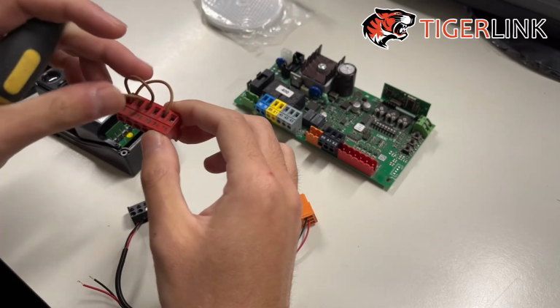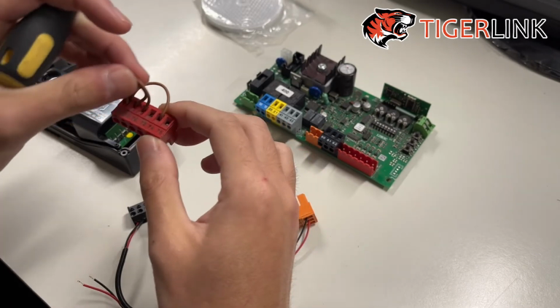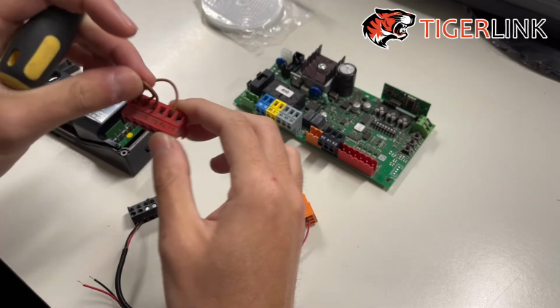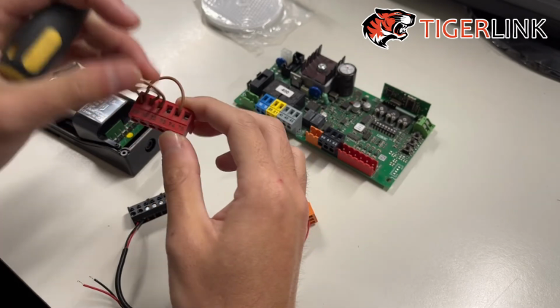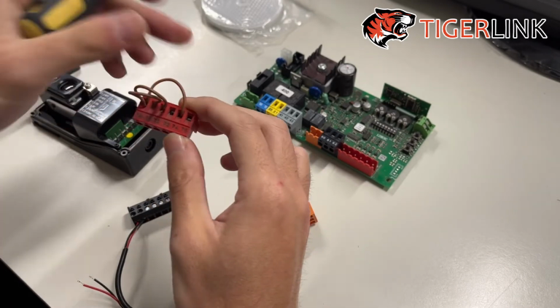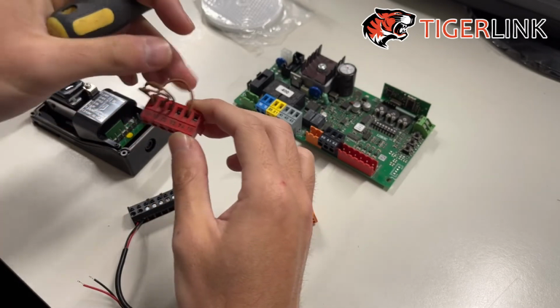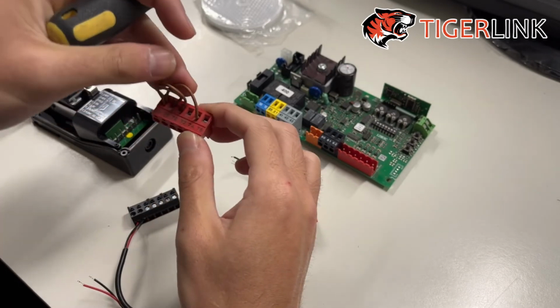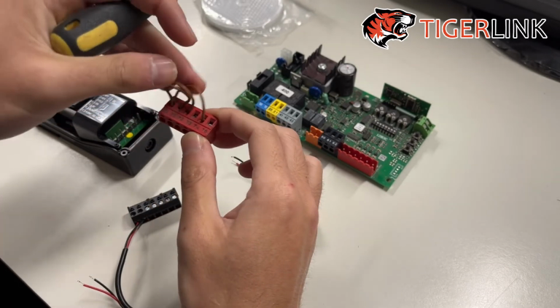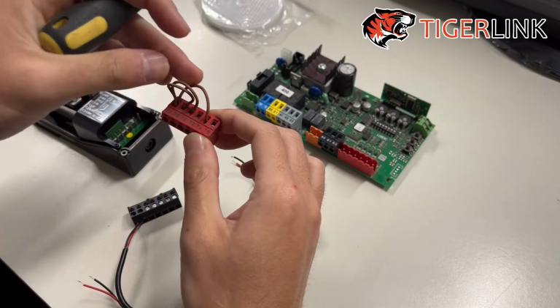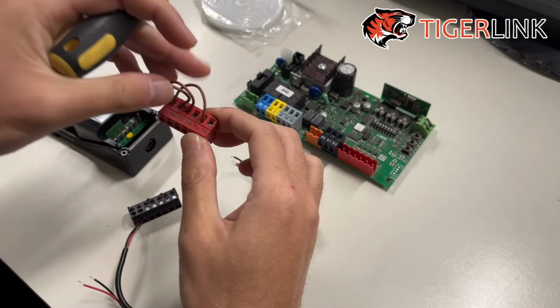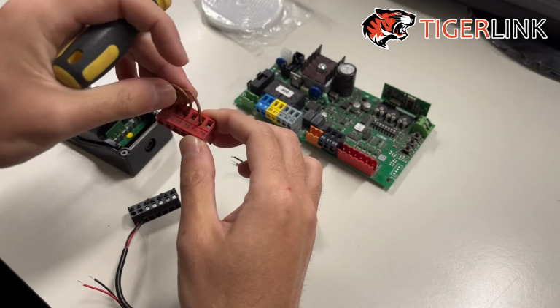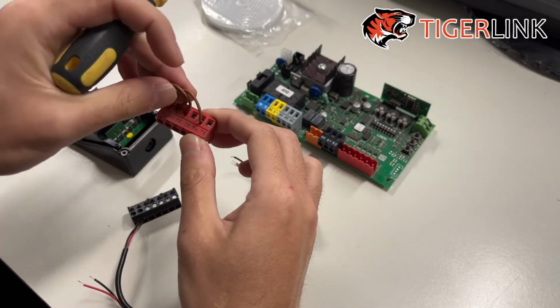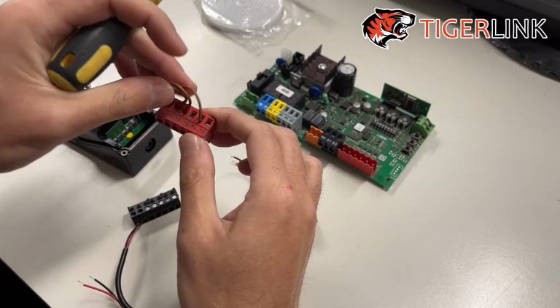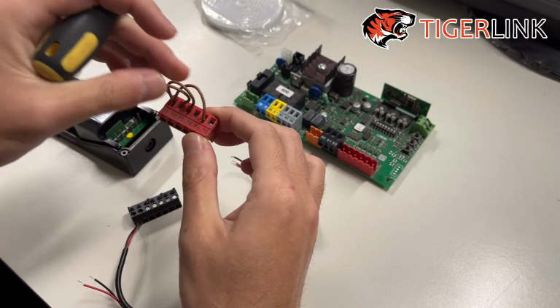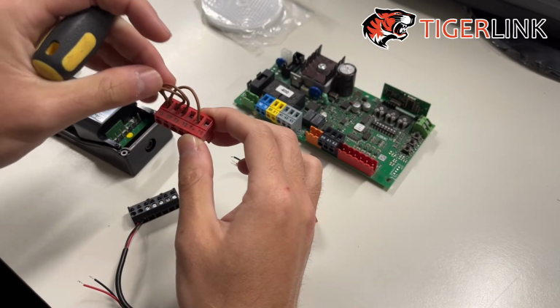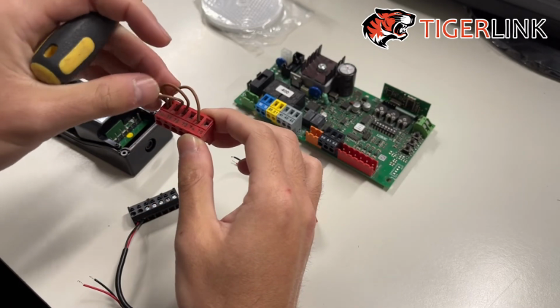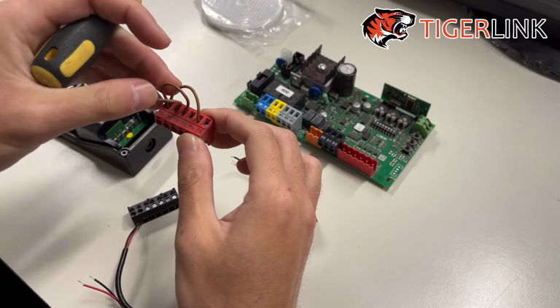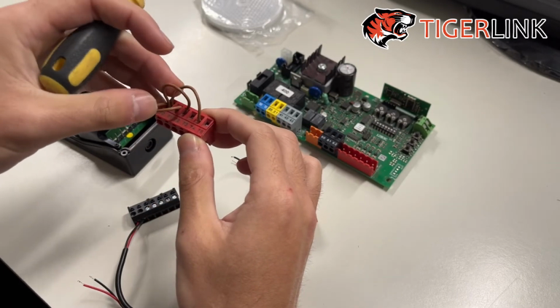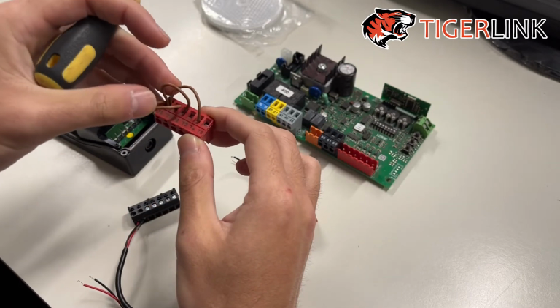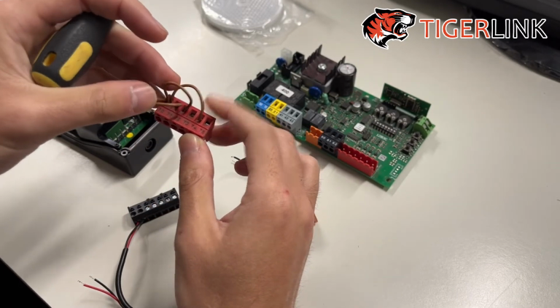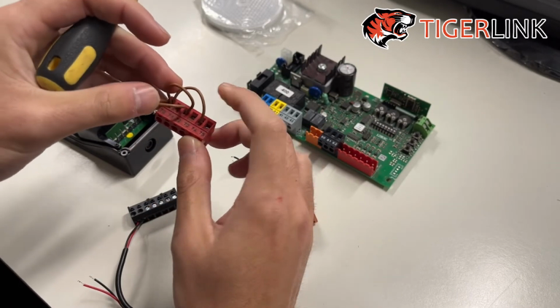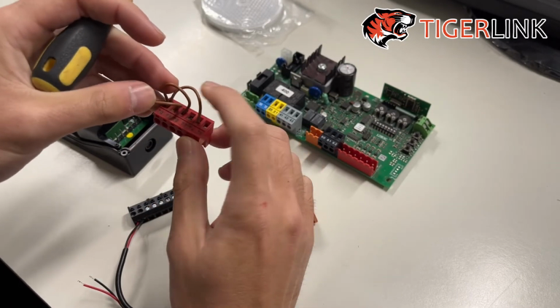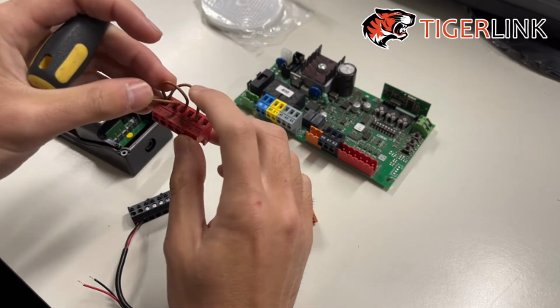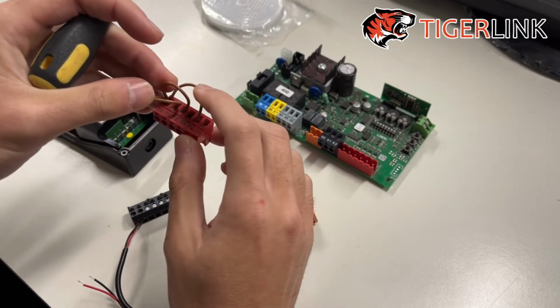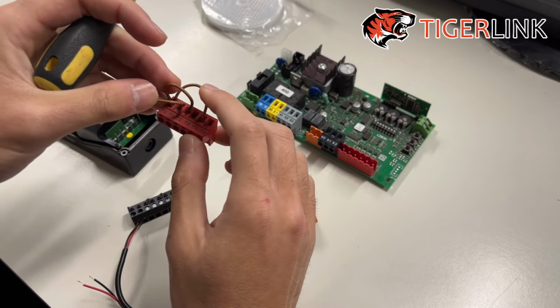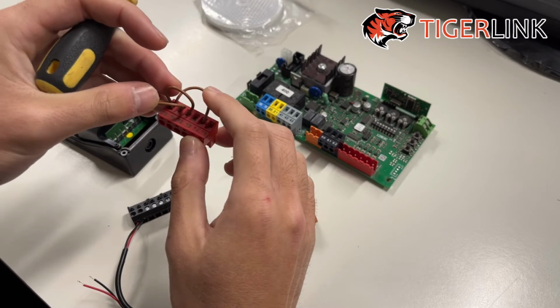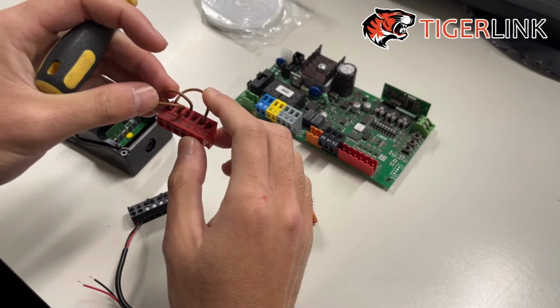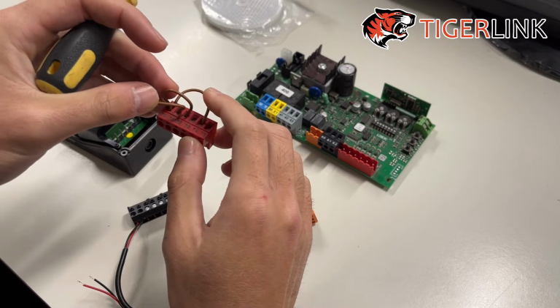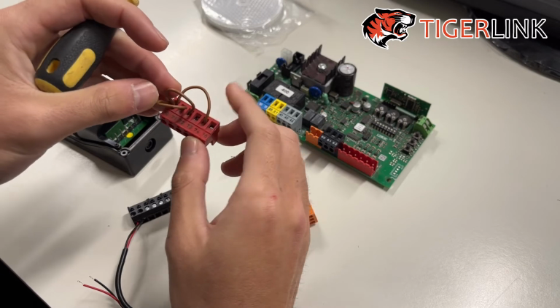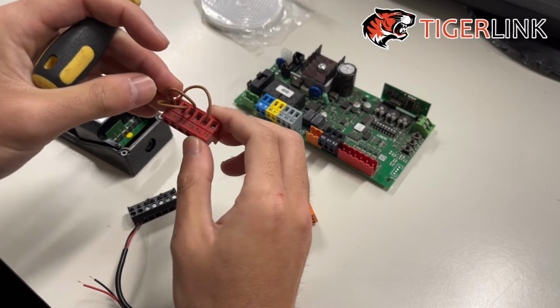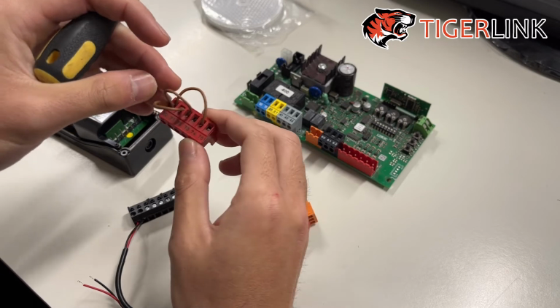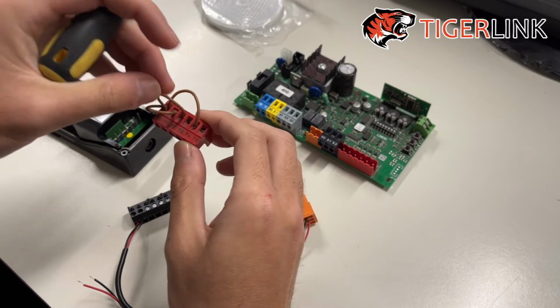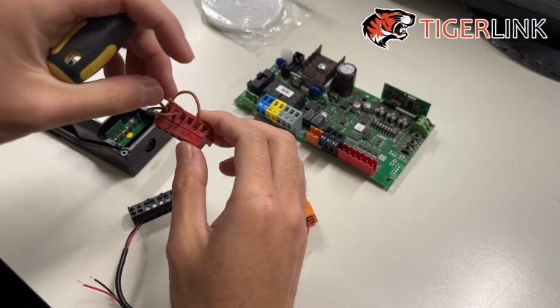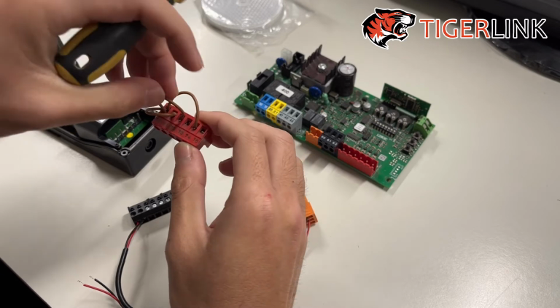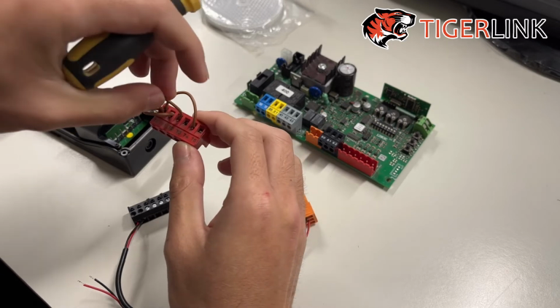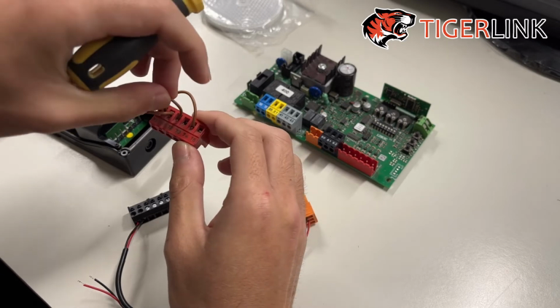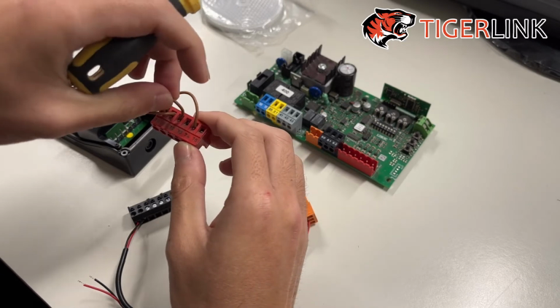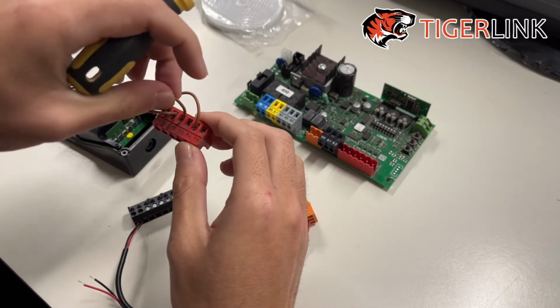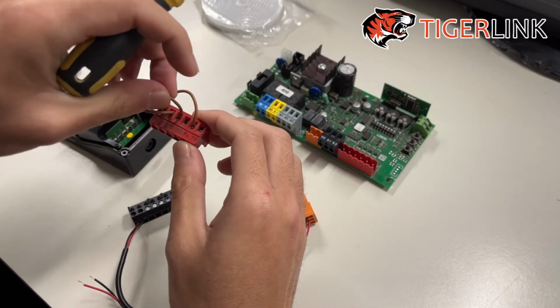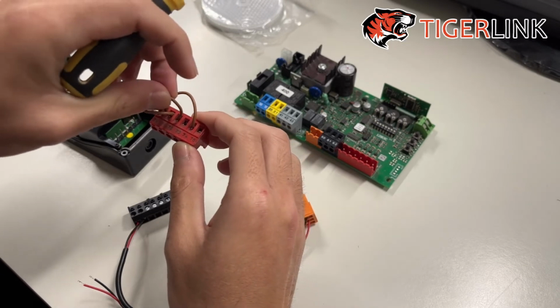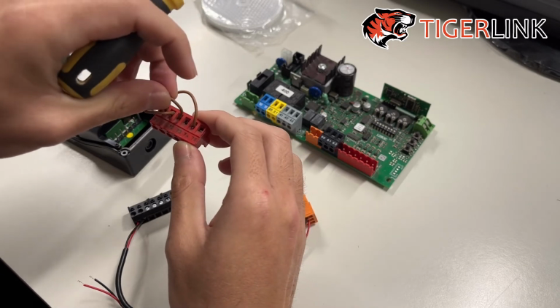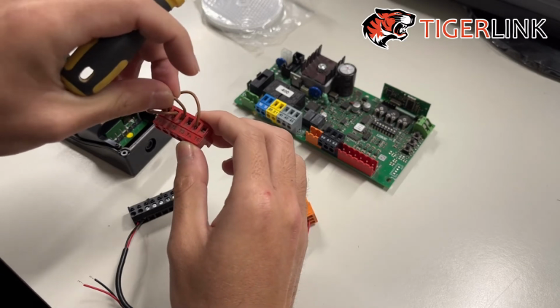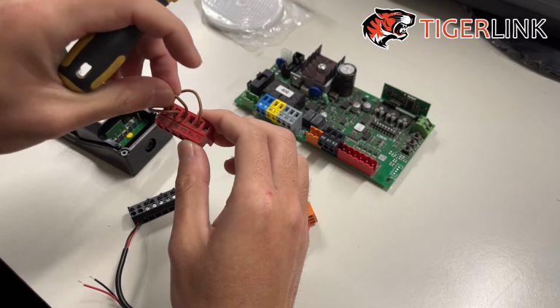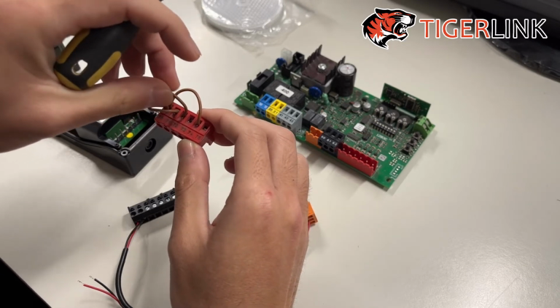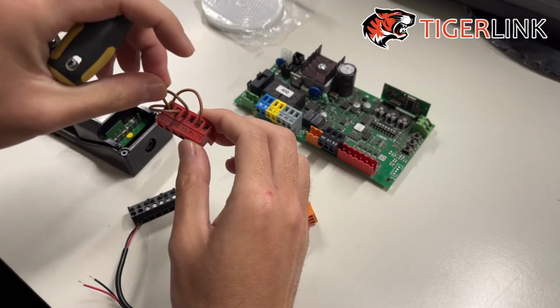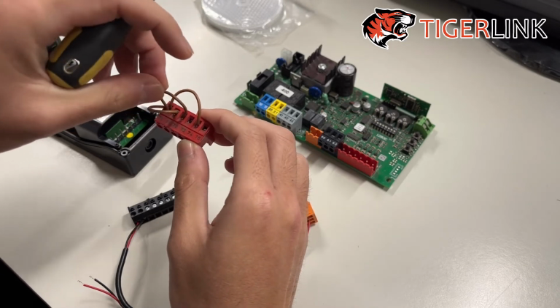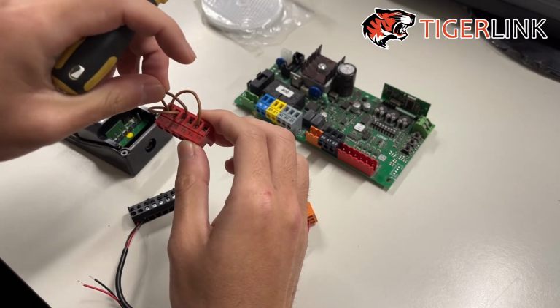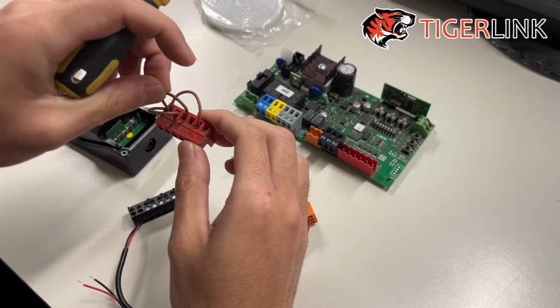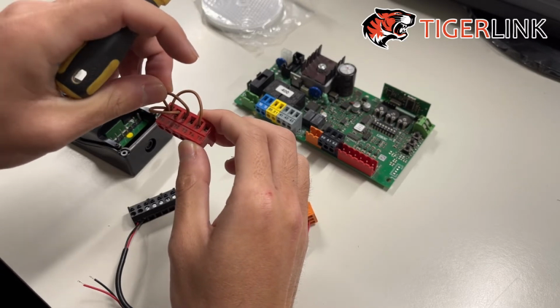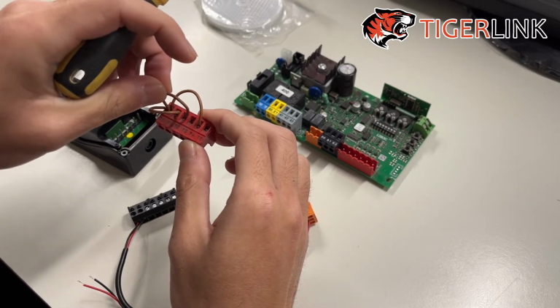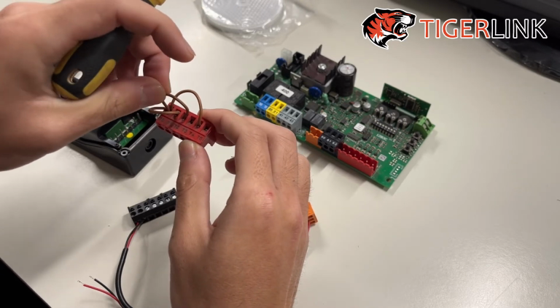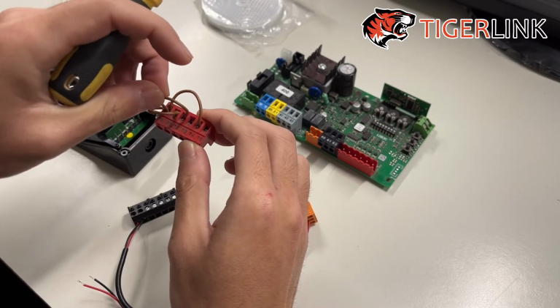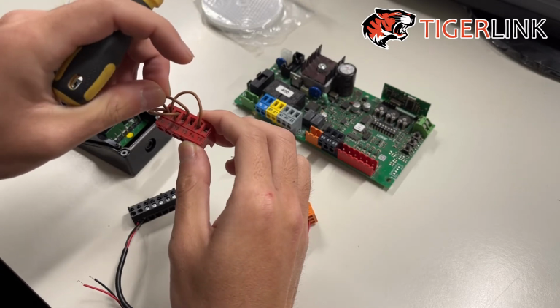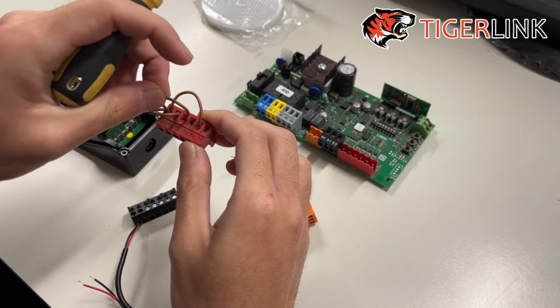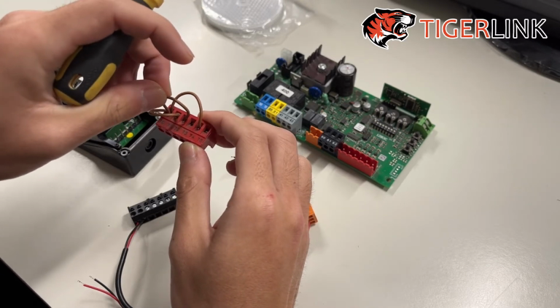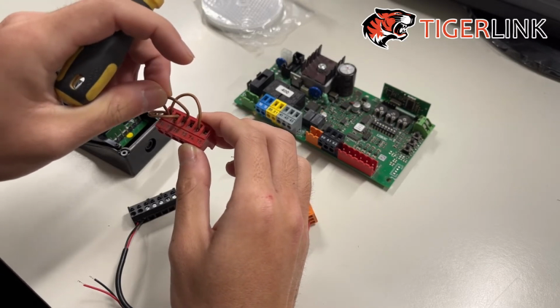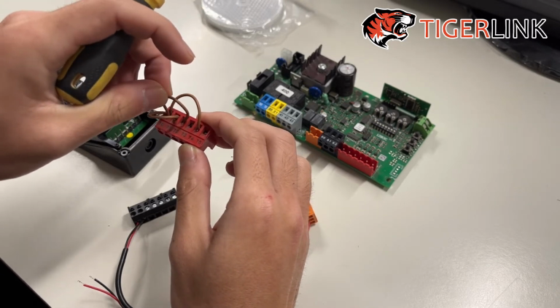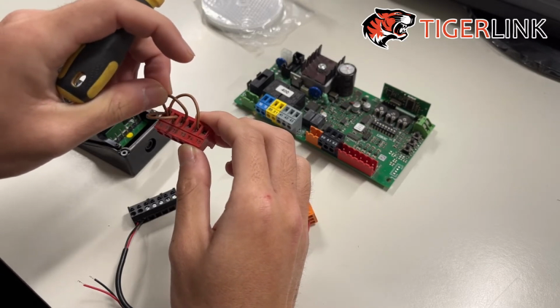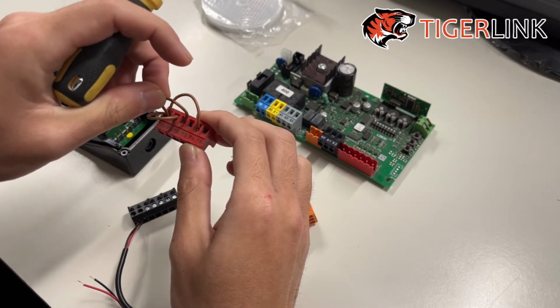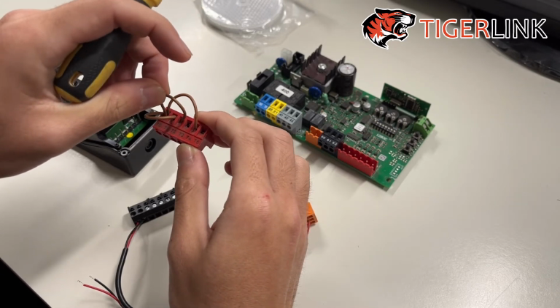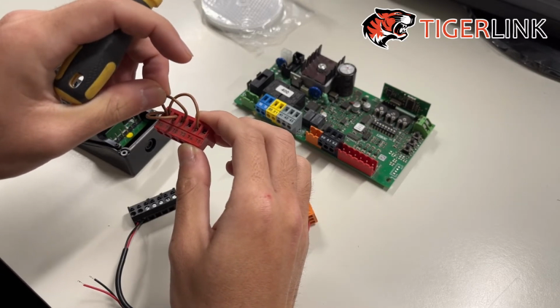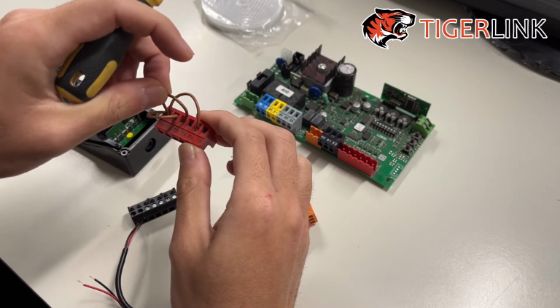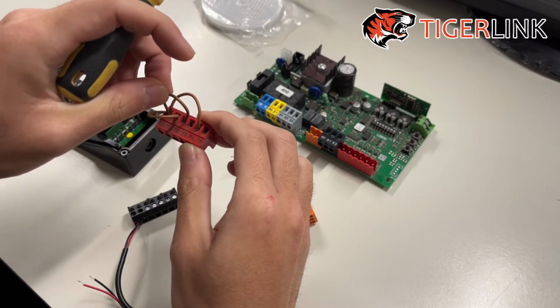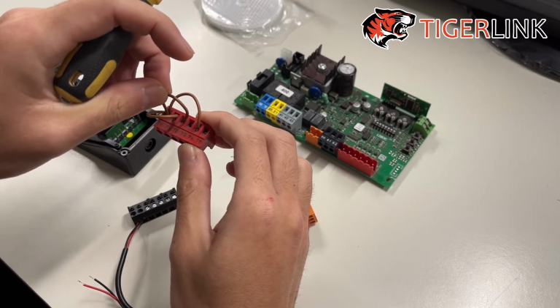However, if you decide to remove your photo cell, you have to put this jumper back on, otherwise the motor will not move.